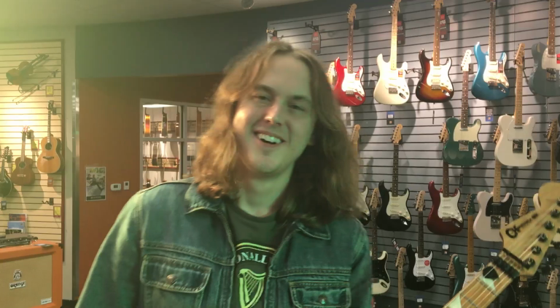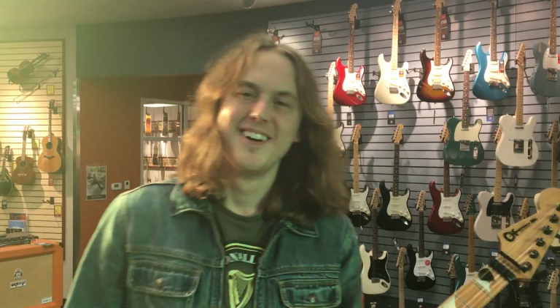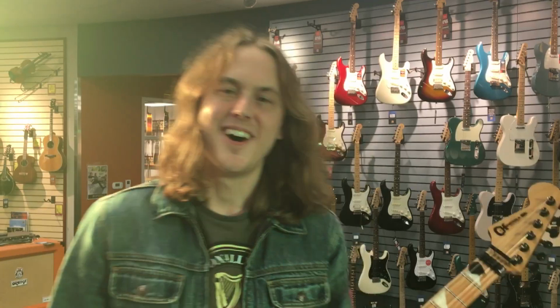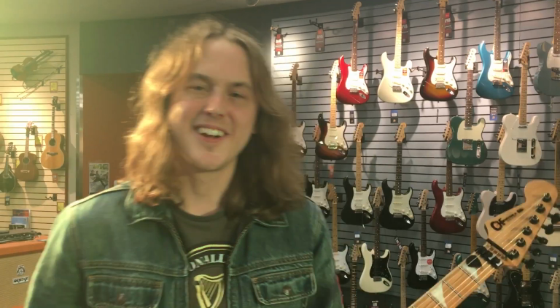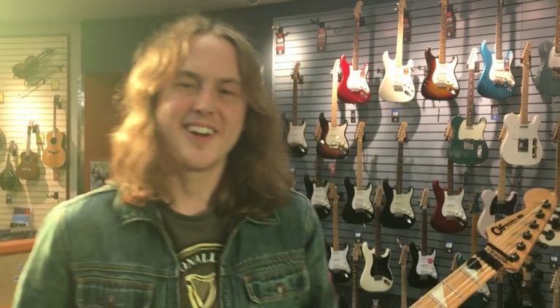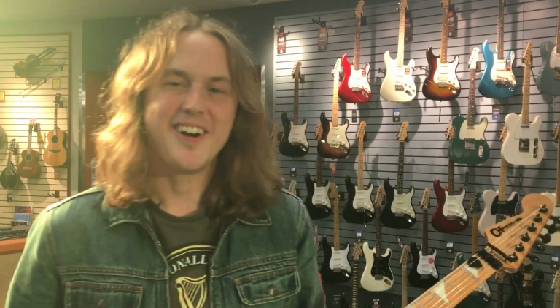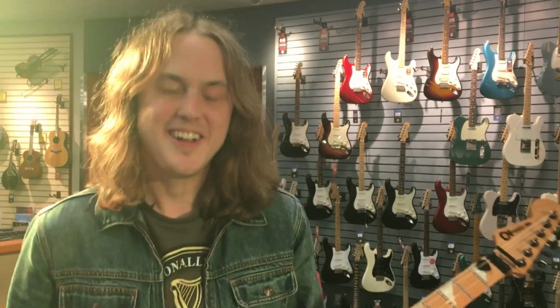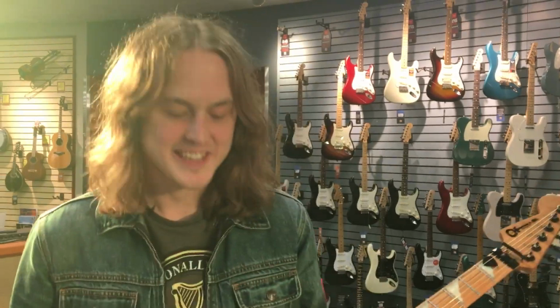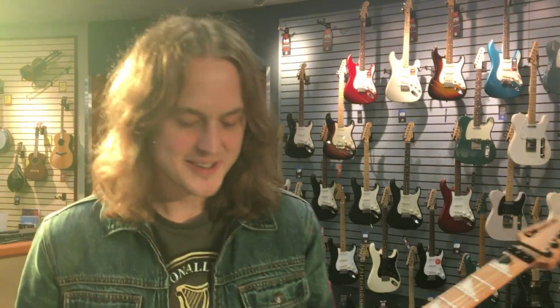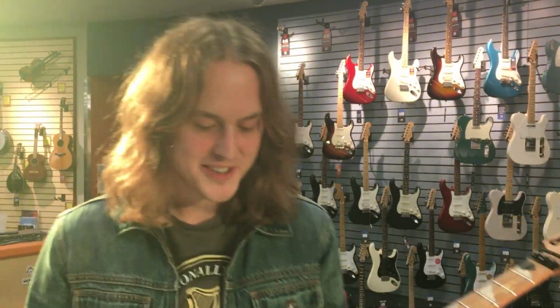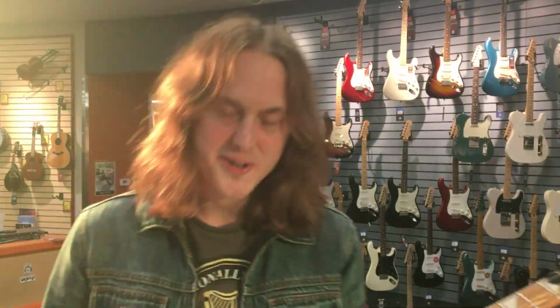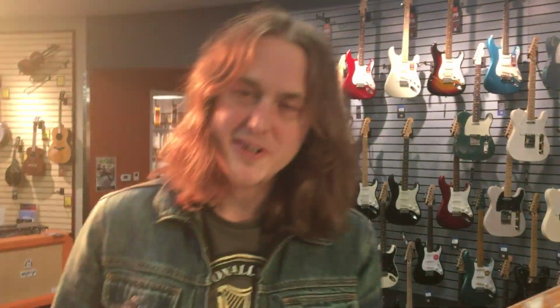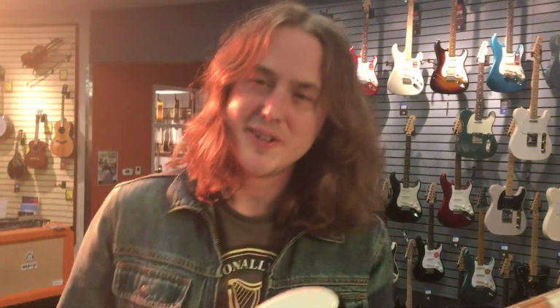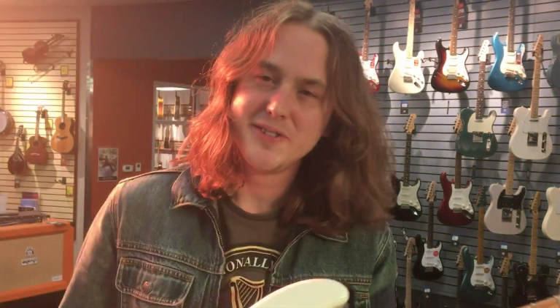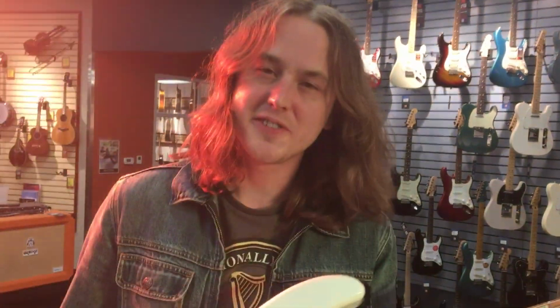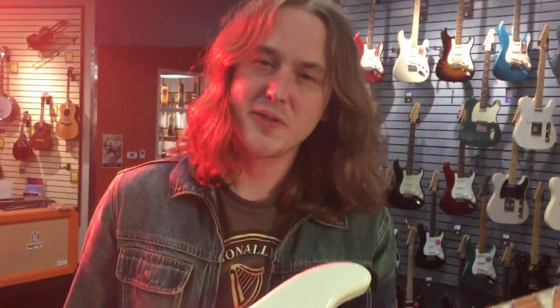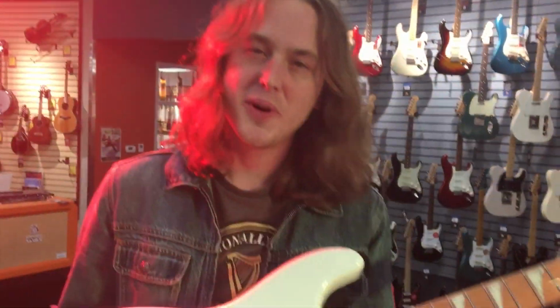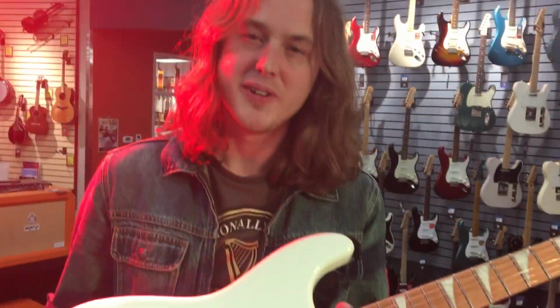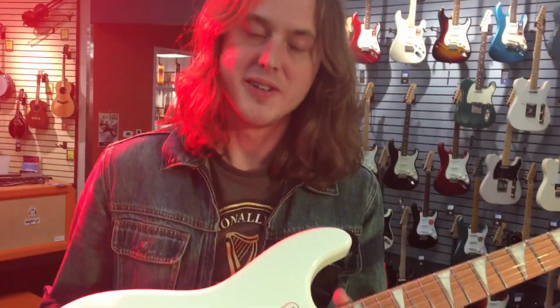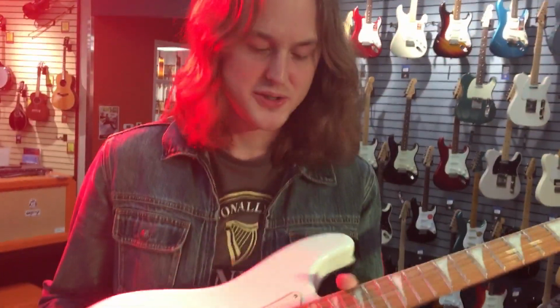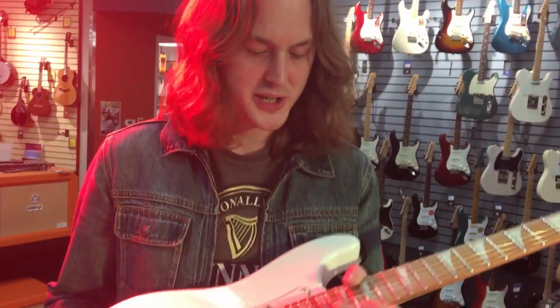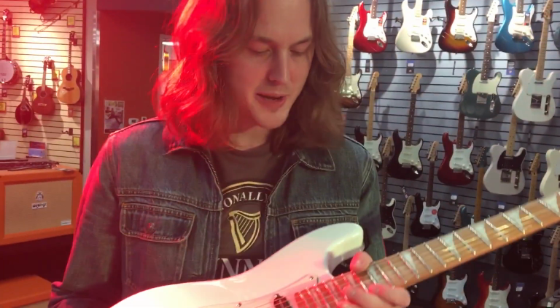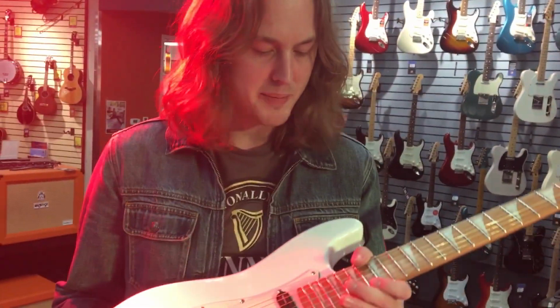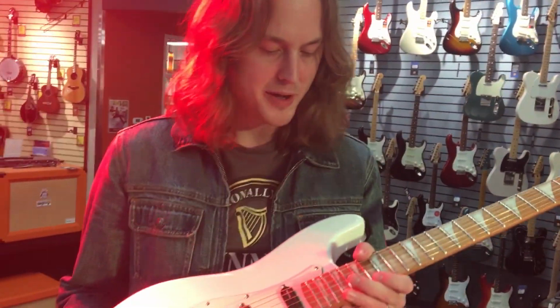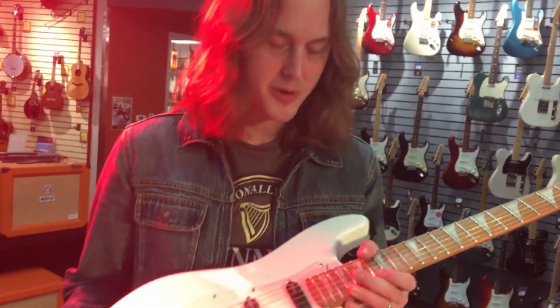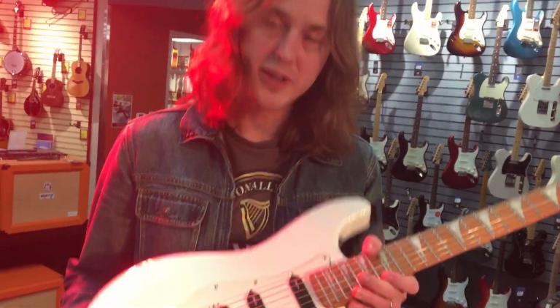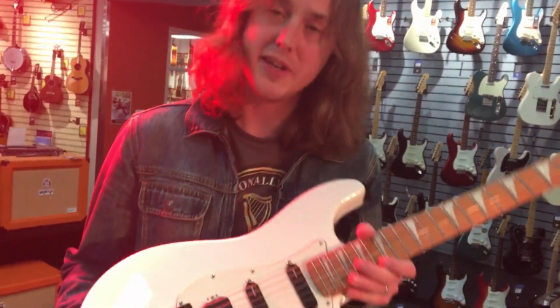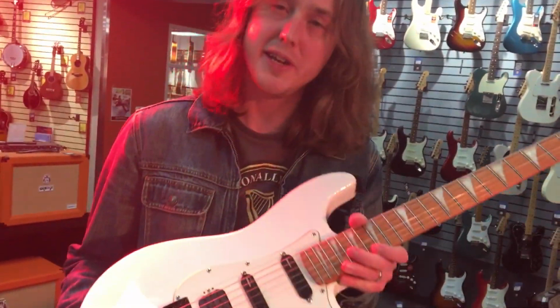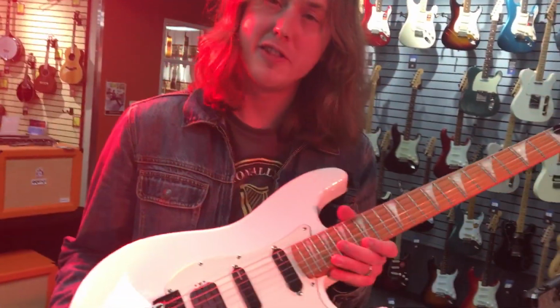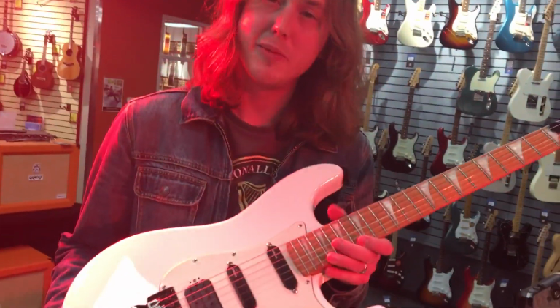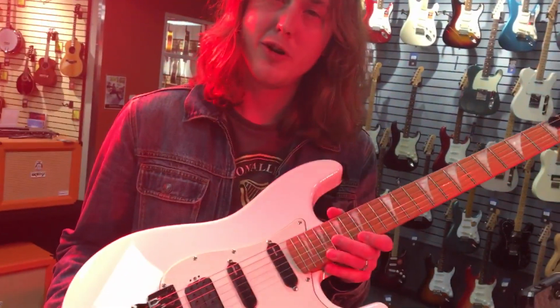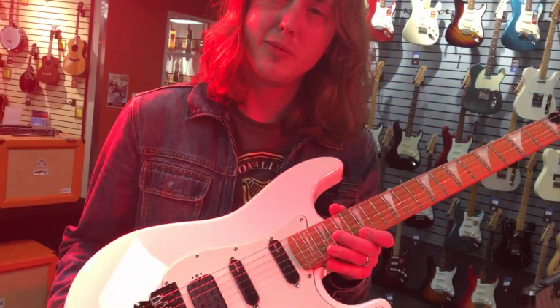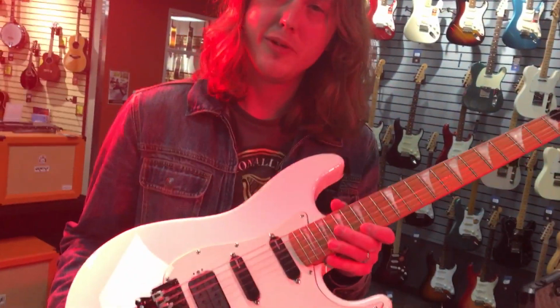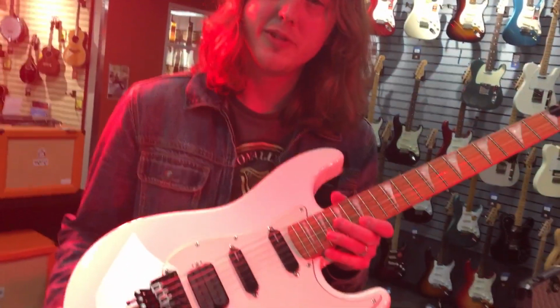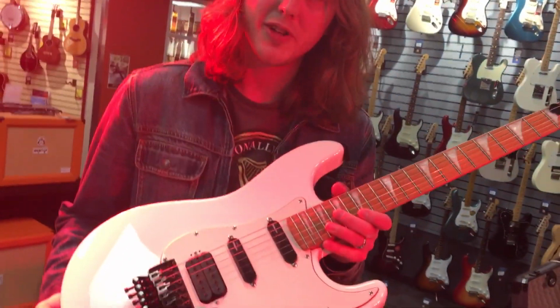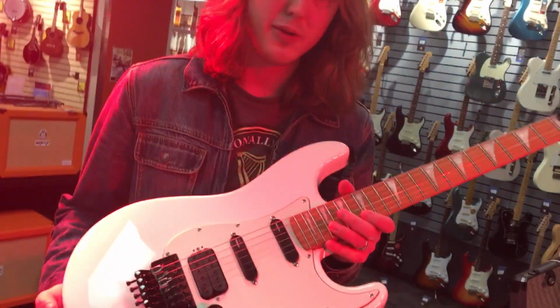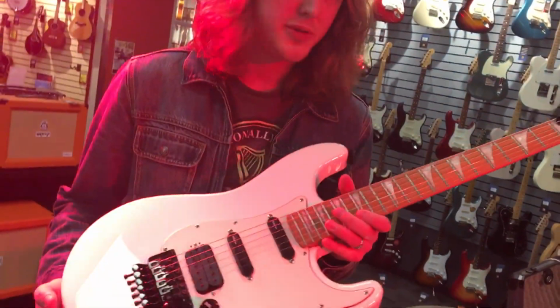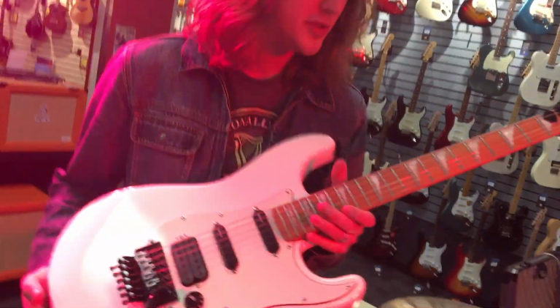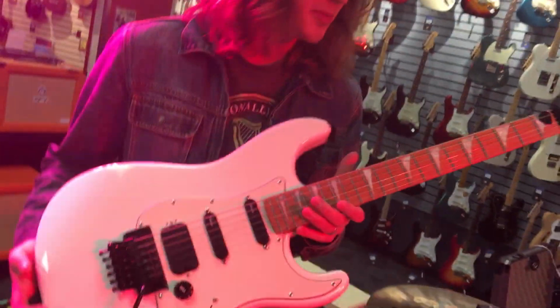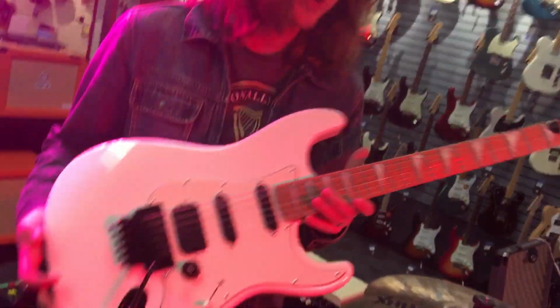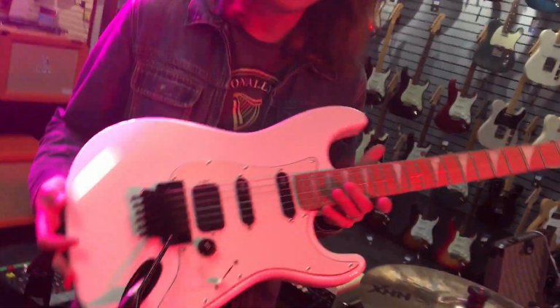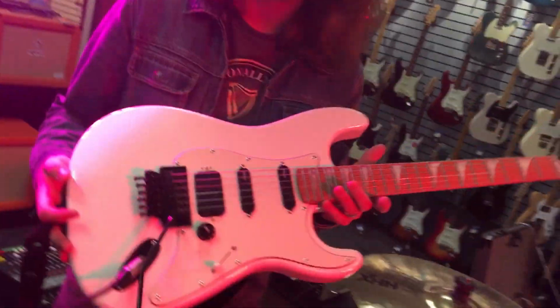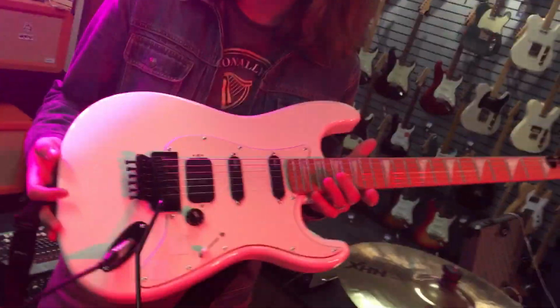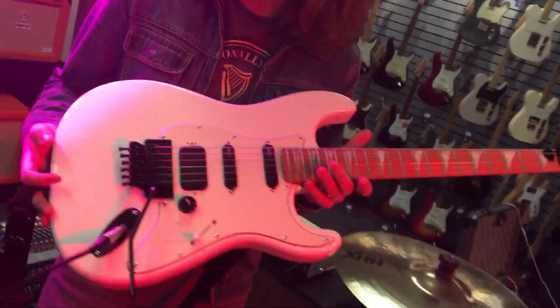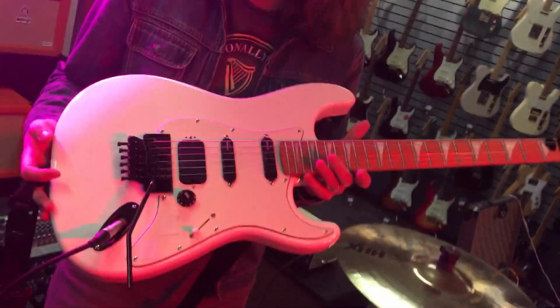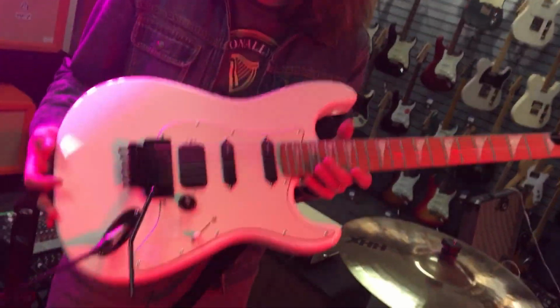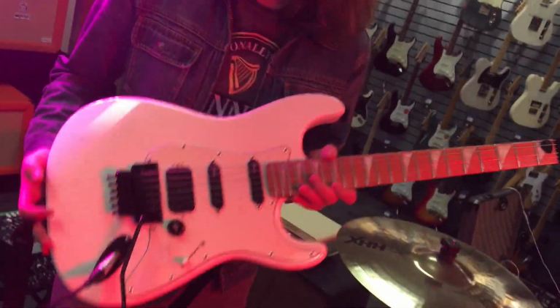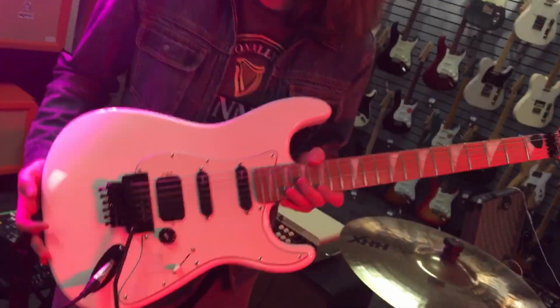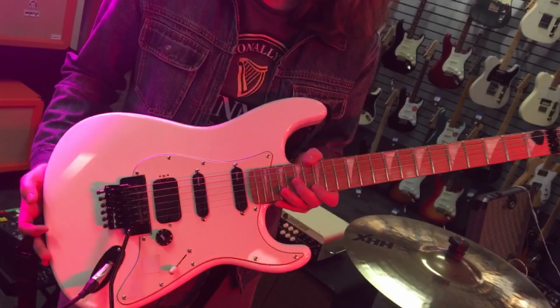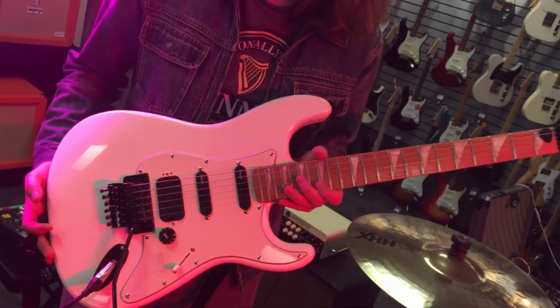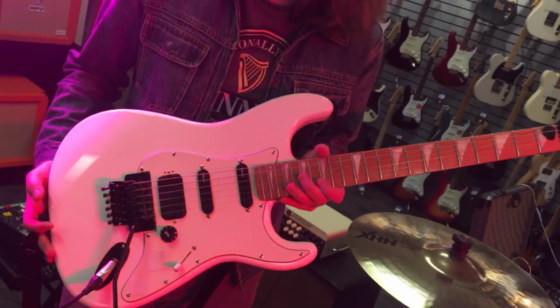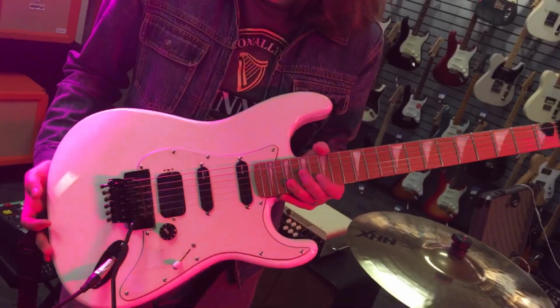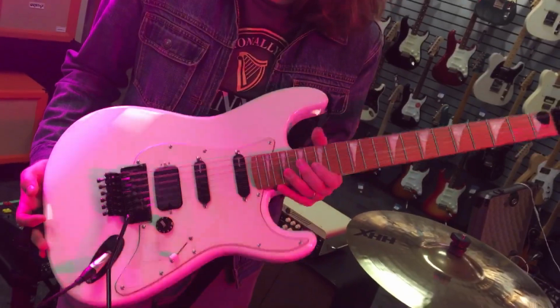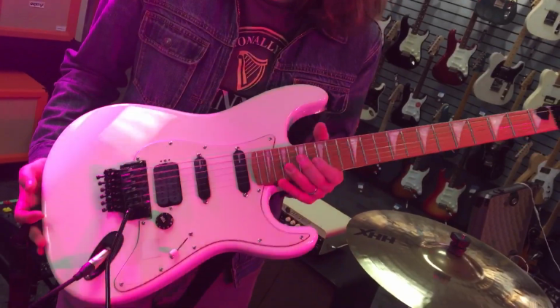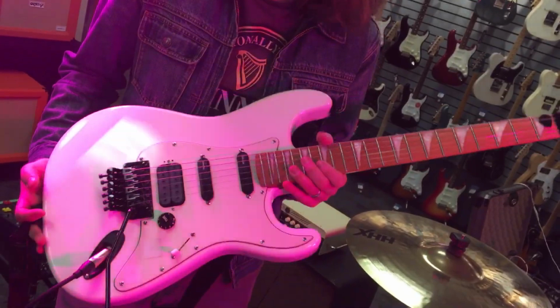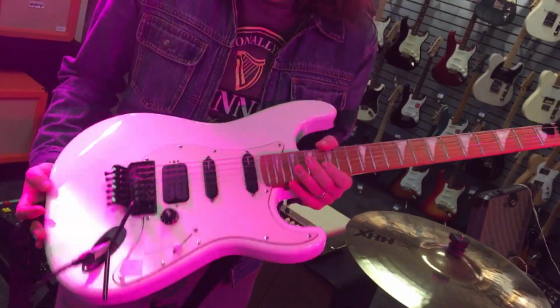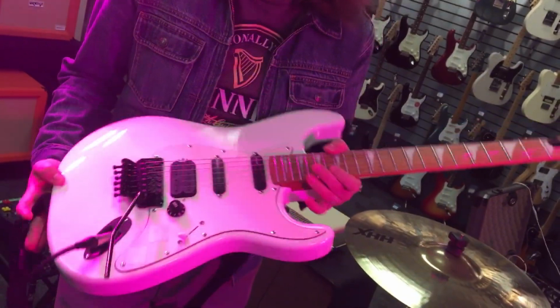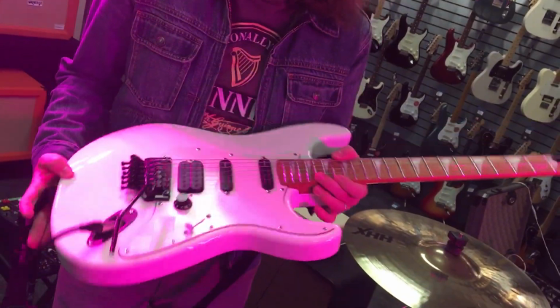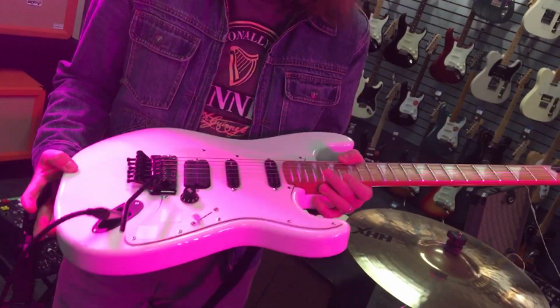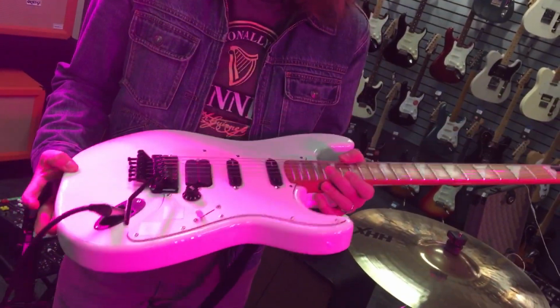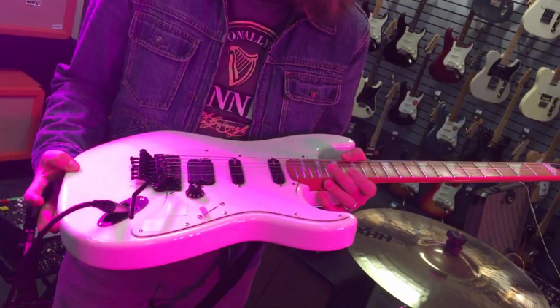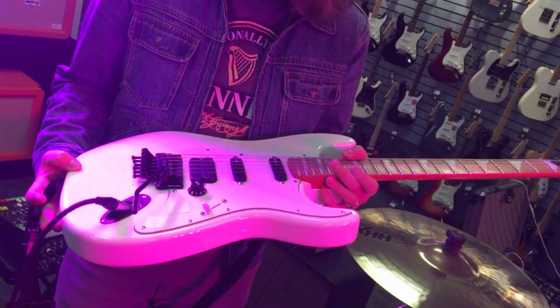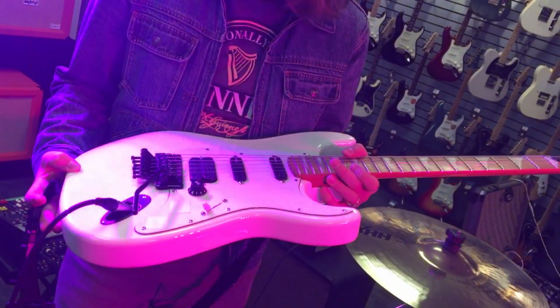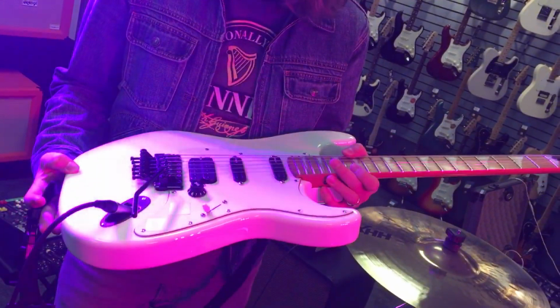Hi guys, how you doing? Just thought I'd chat about my gear at the moment, doing some in-store clinics at the moment.